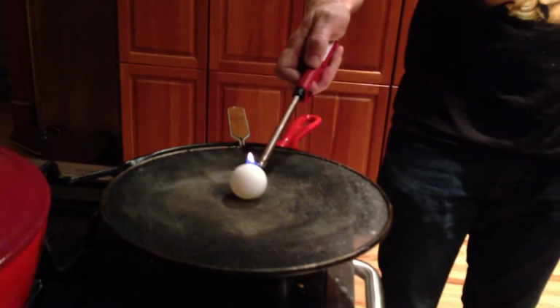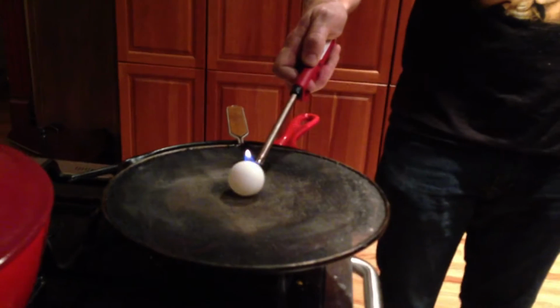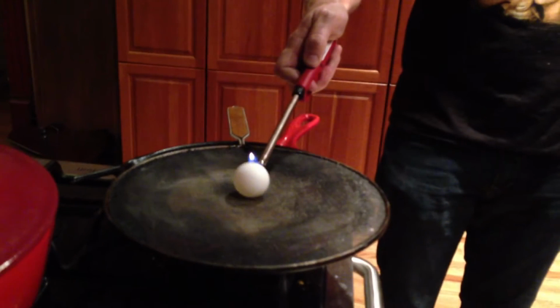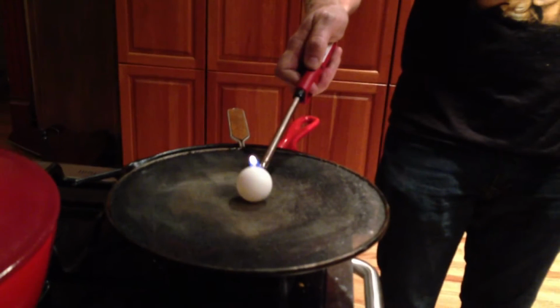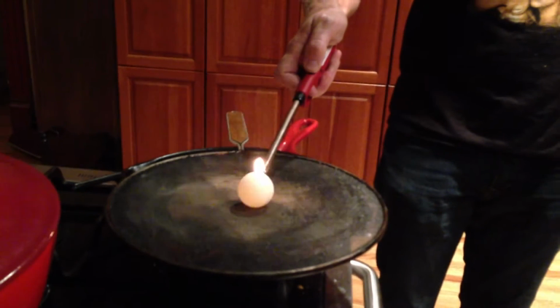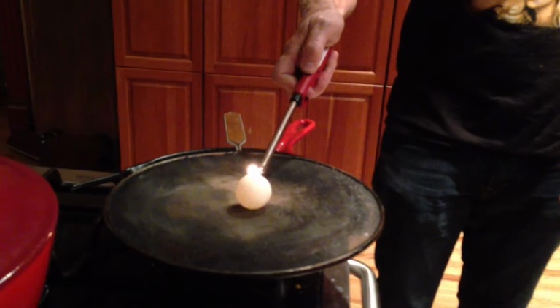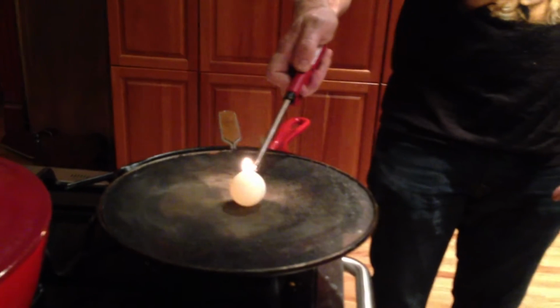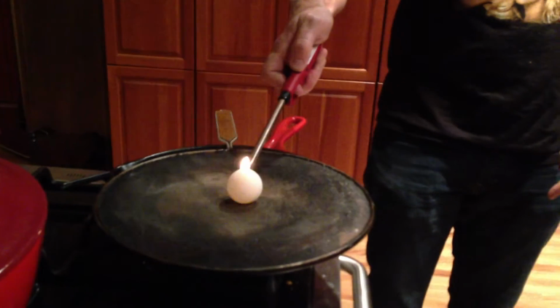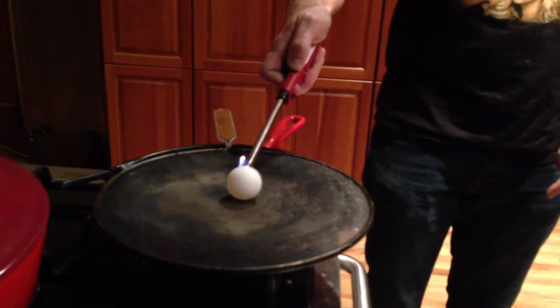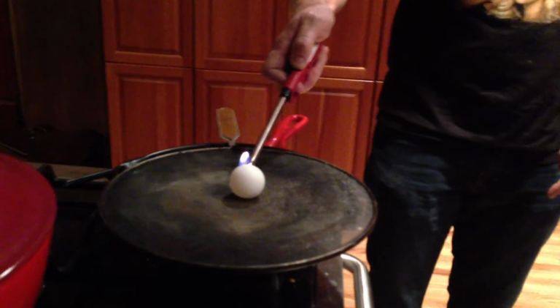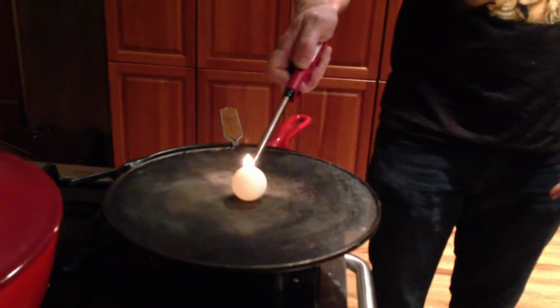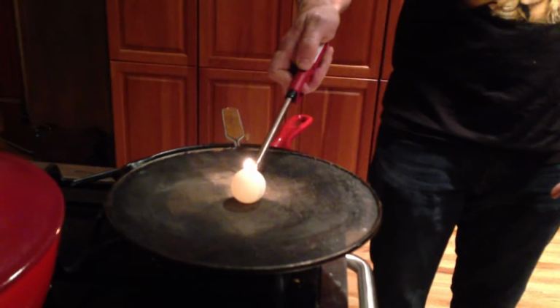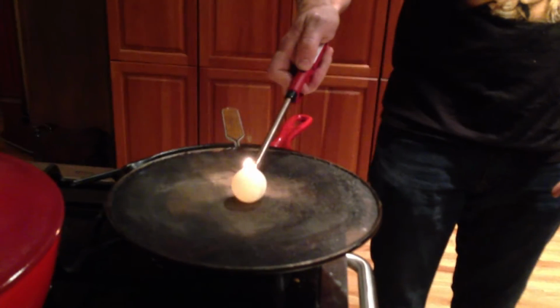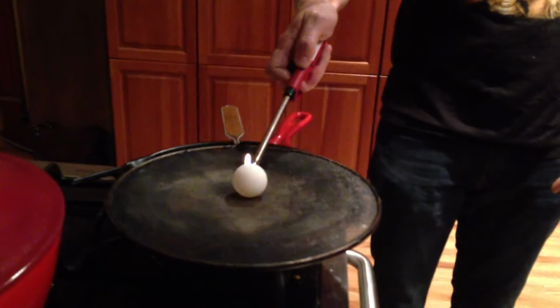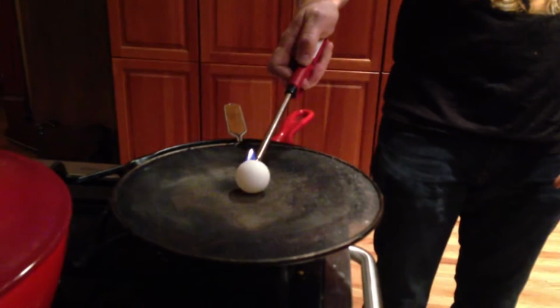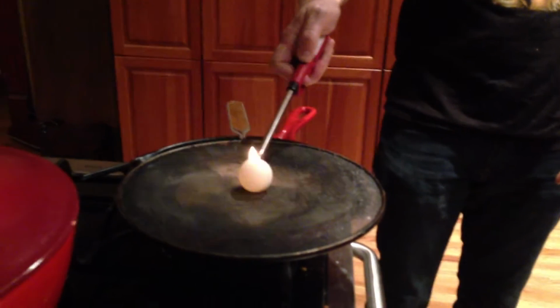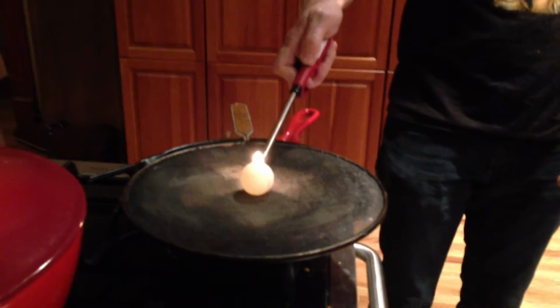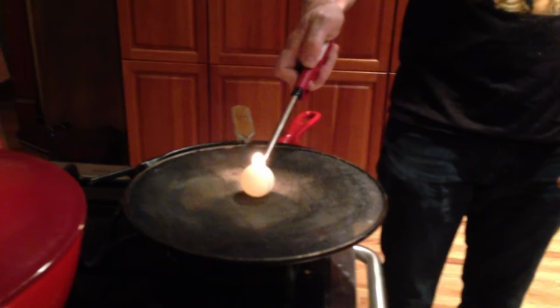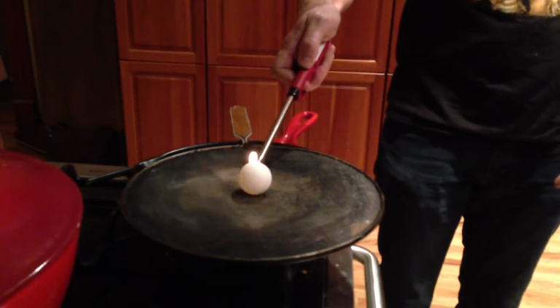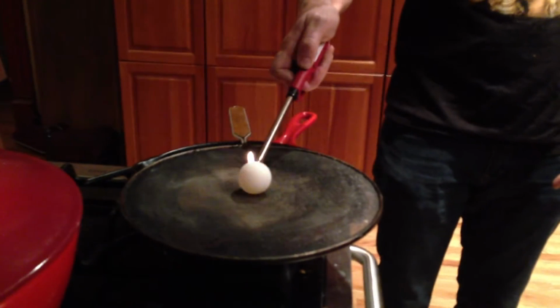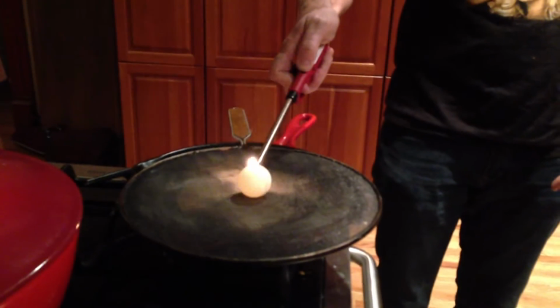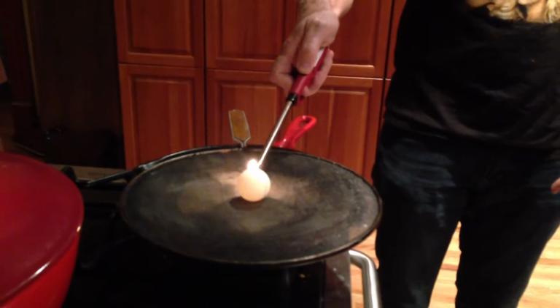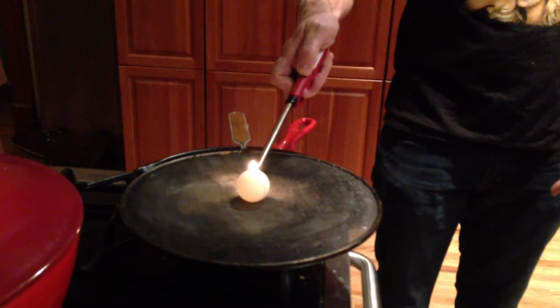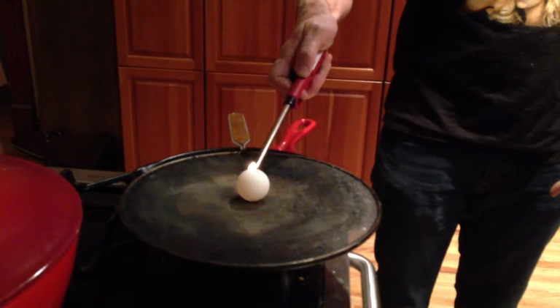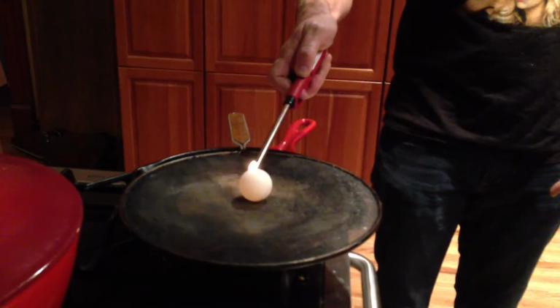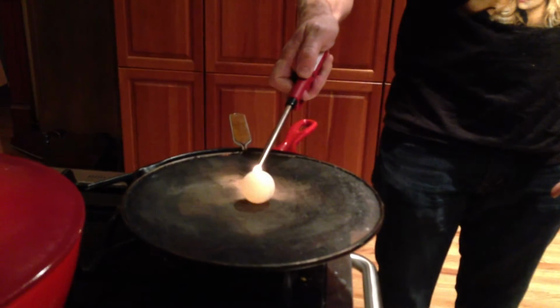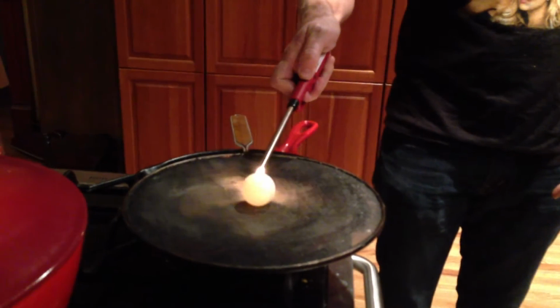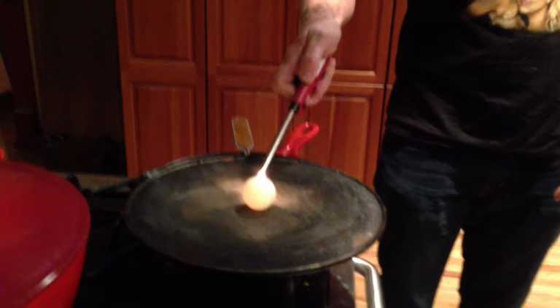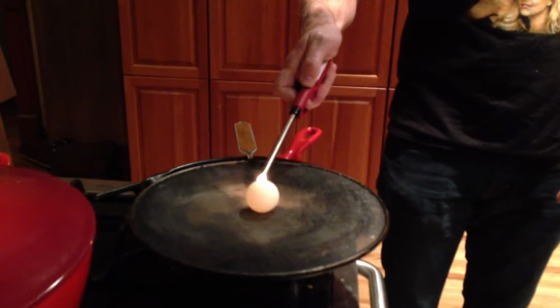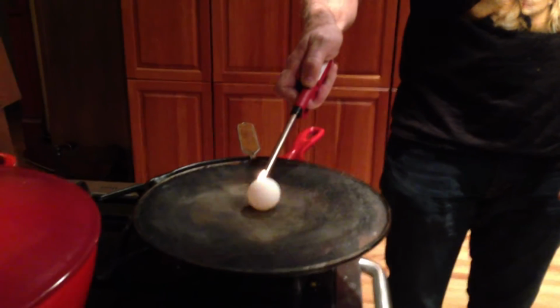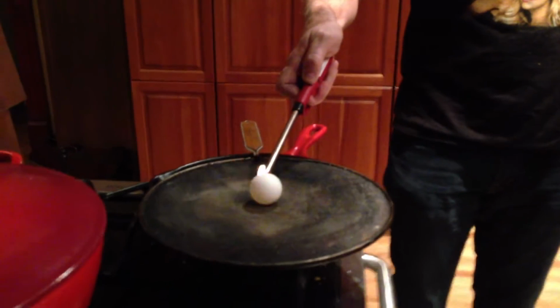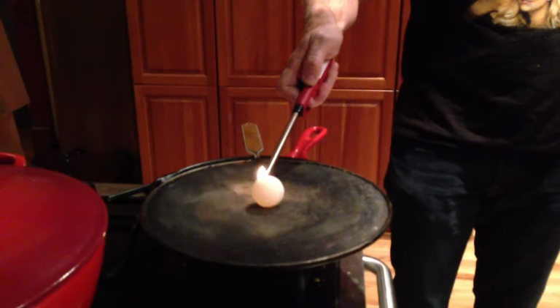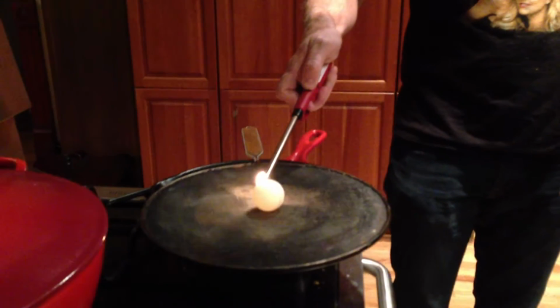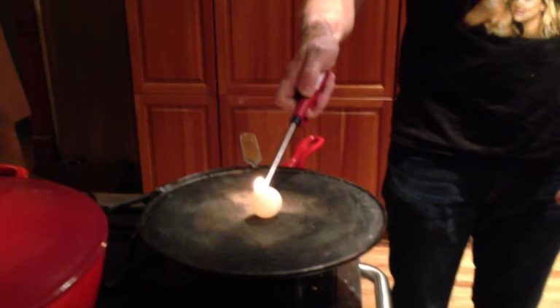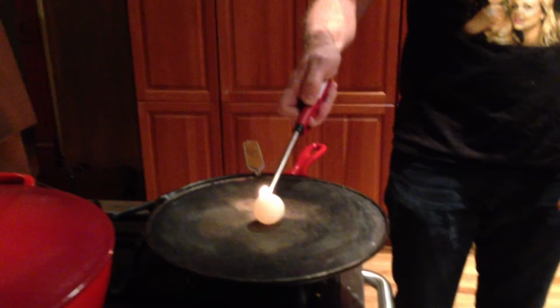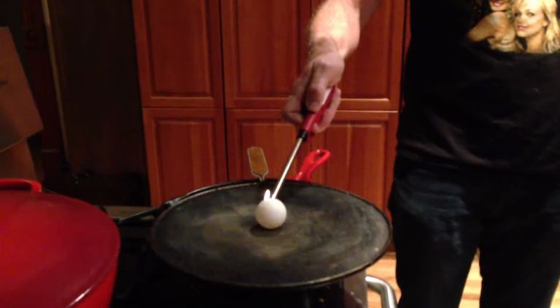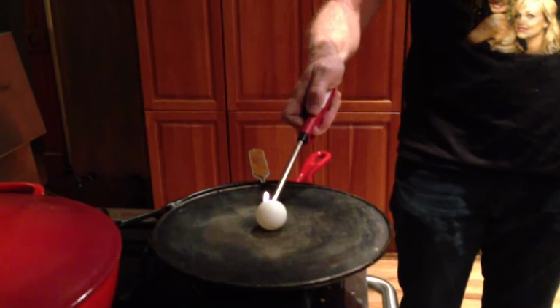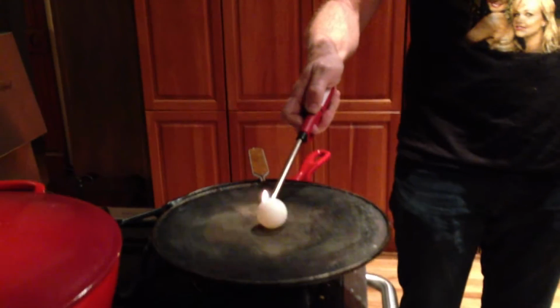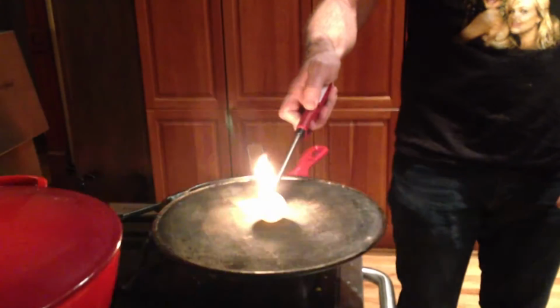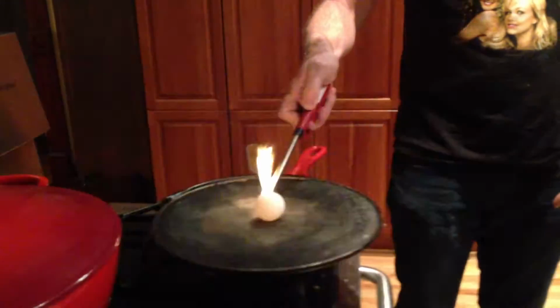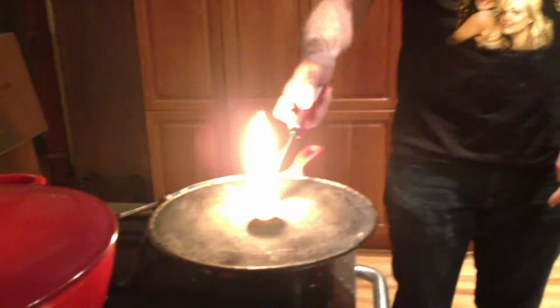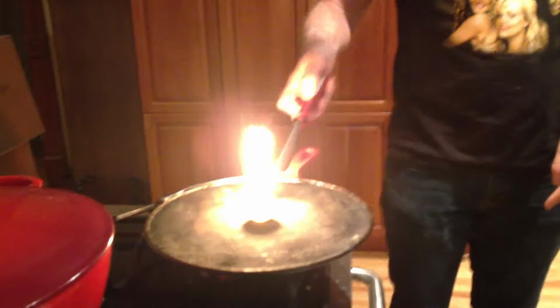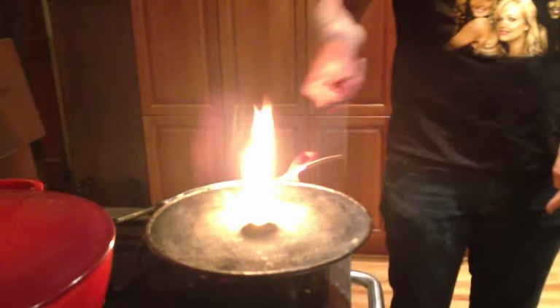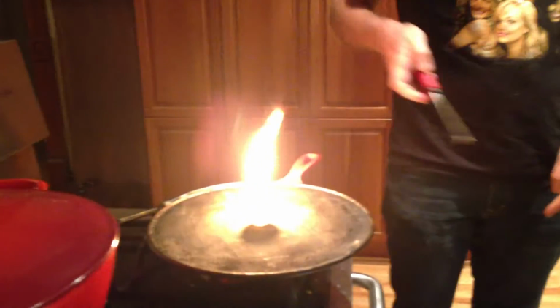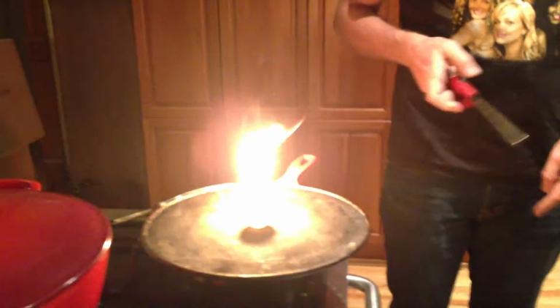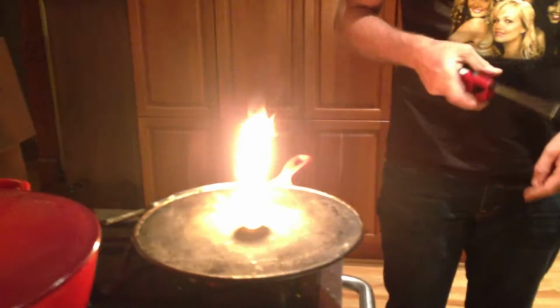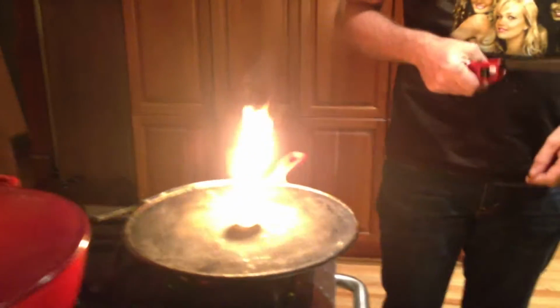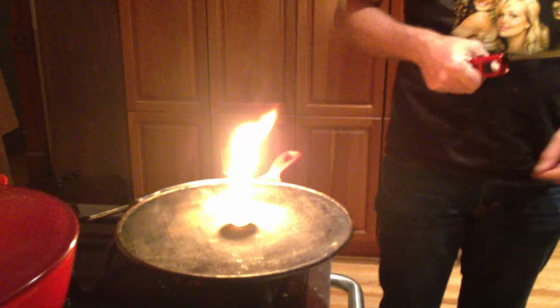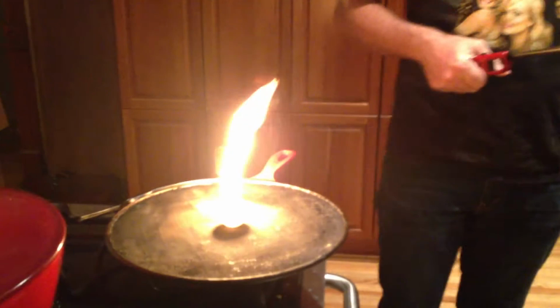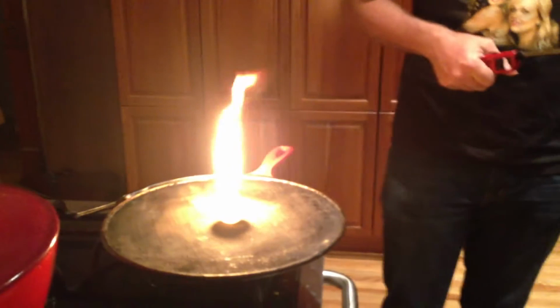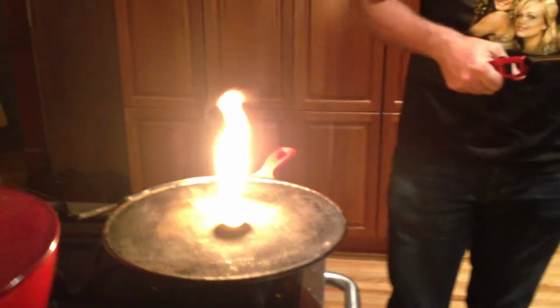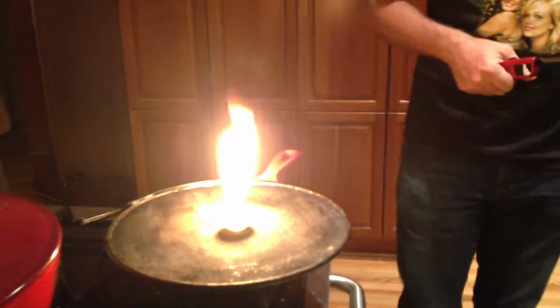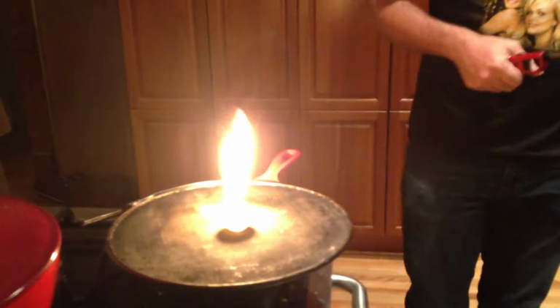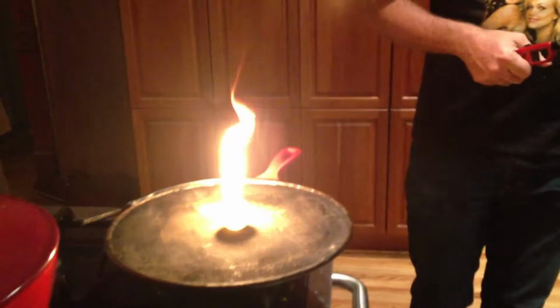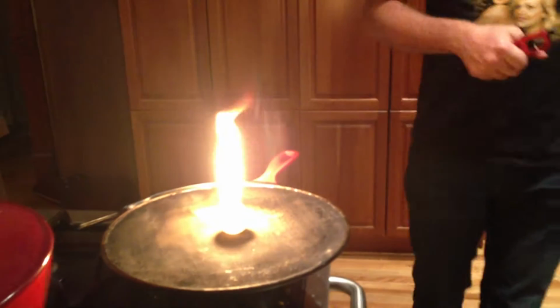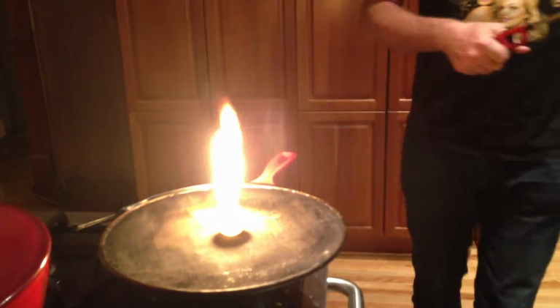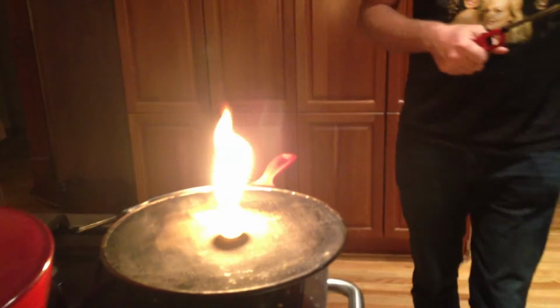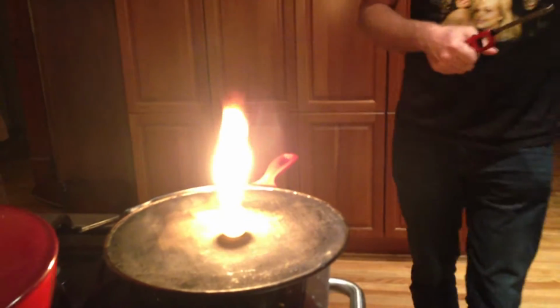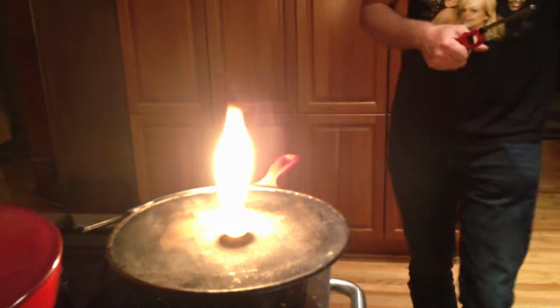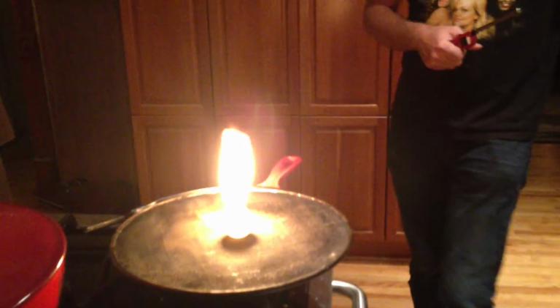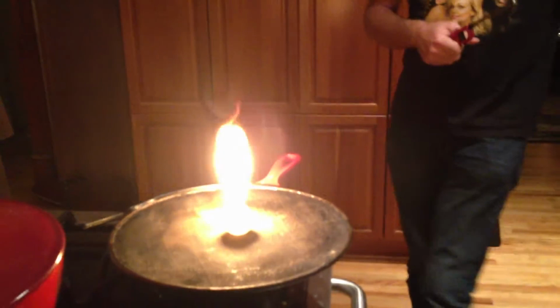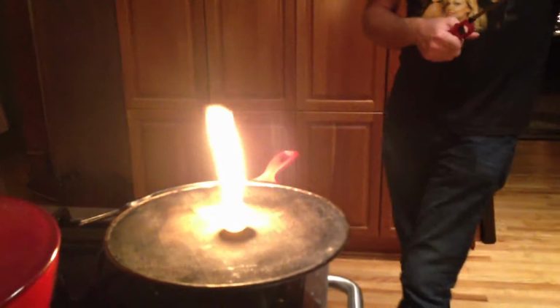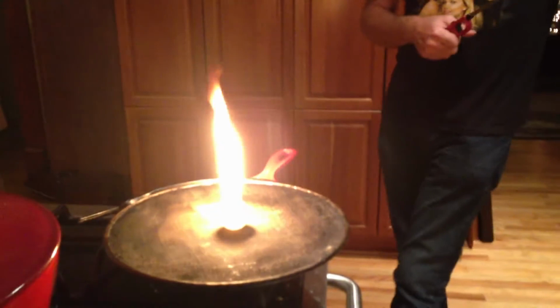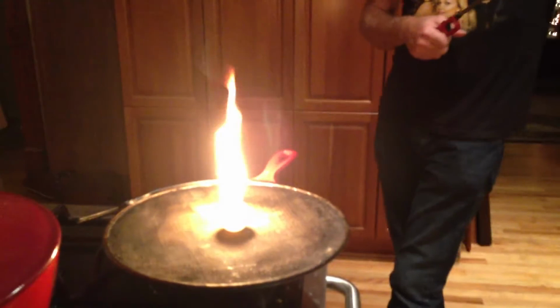I'm going to light it. I got to get it ignited. What's going to happen? Should I get back further? It's going to blow up. Nice. Wow.